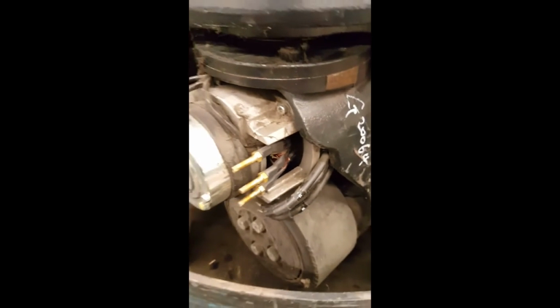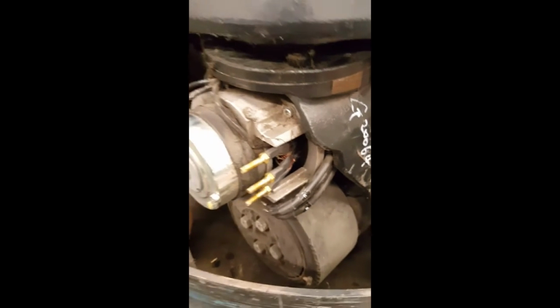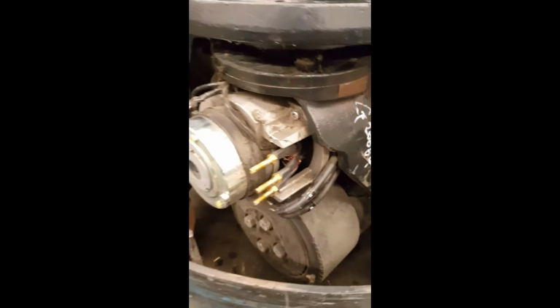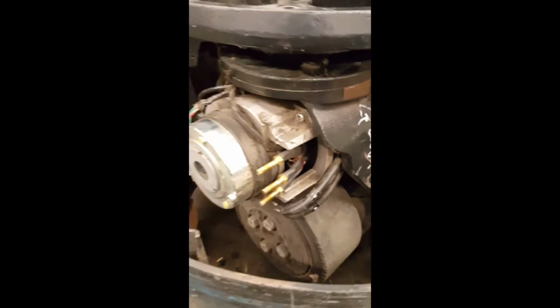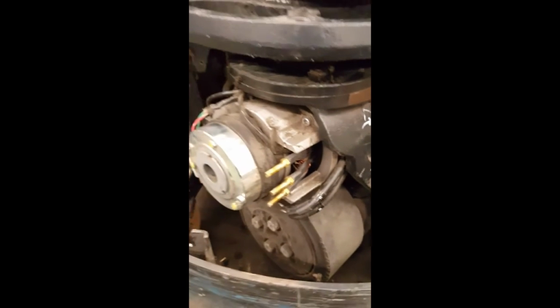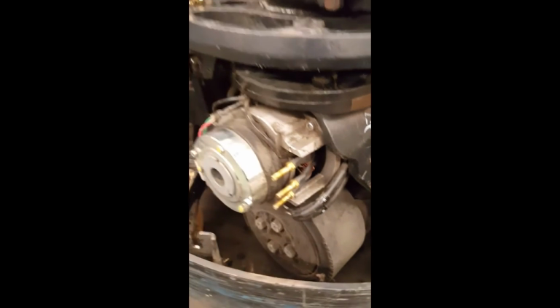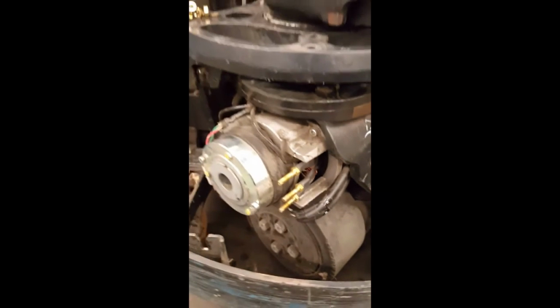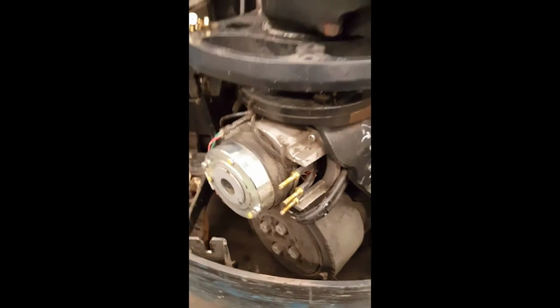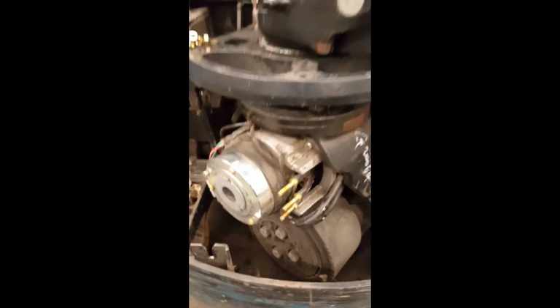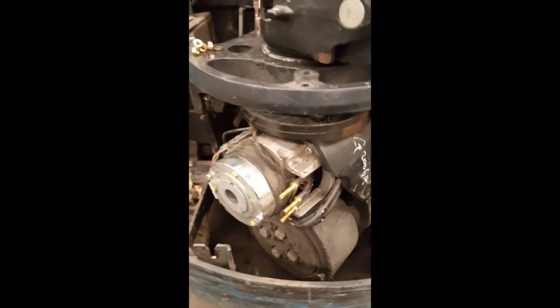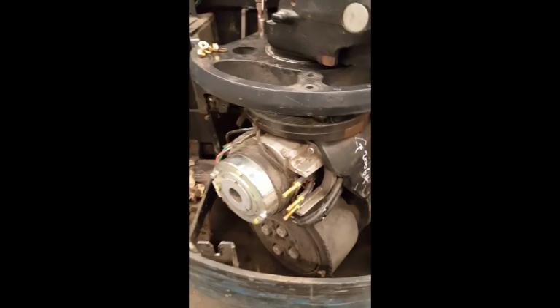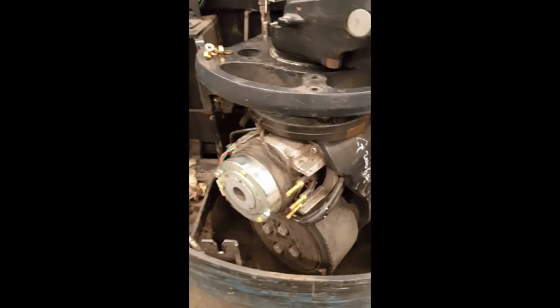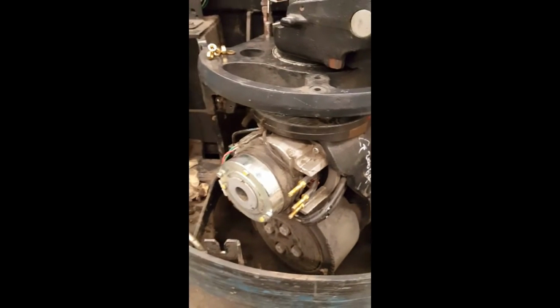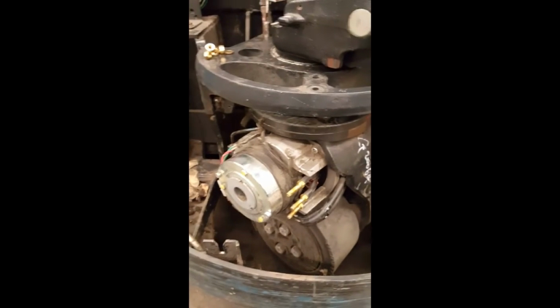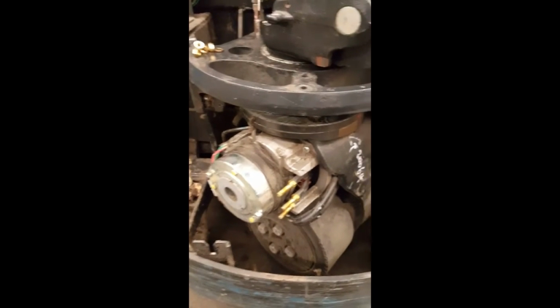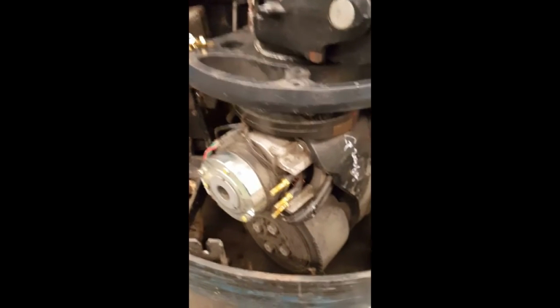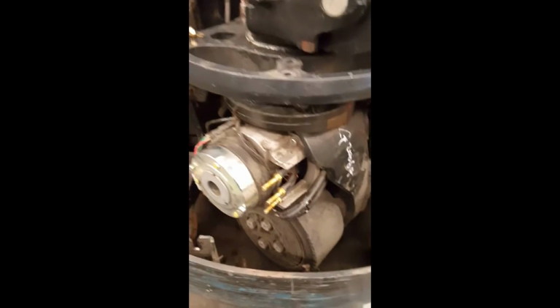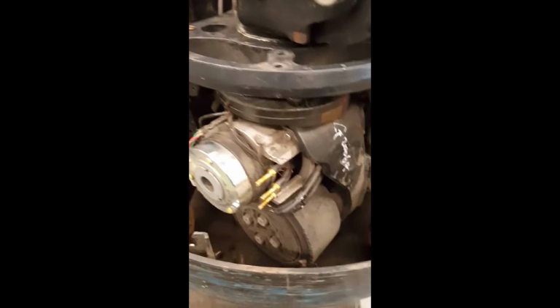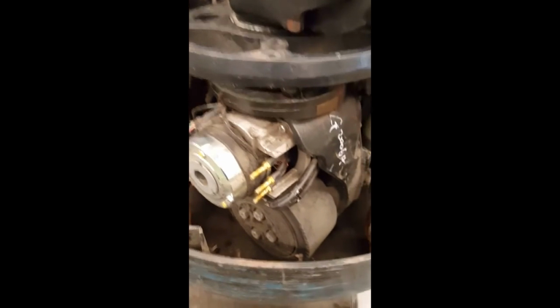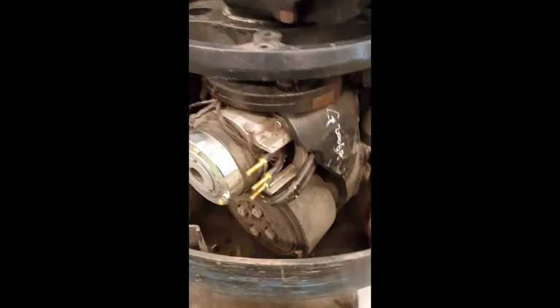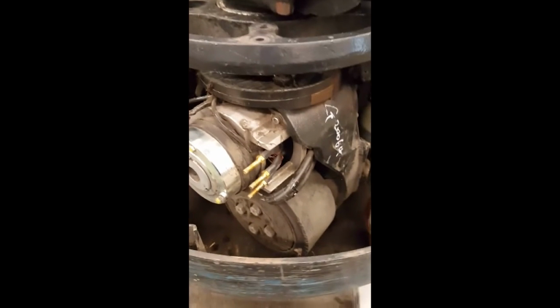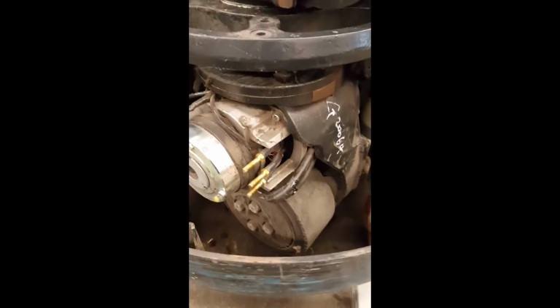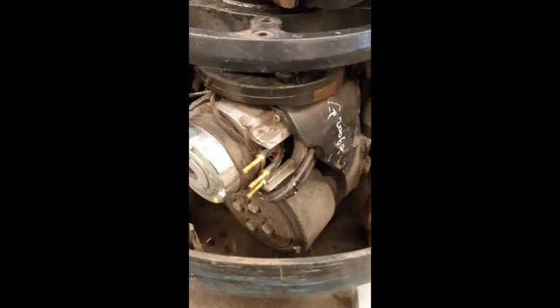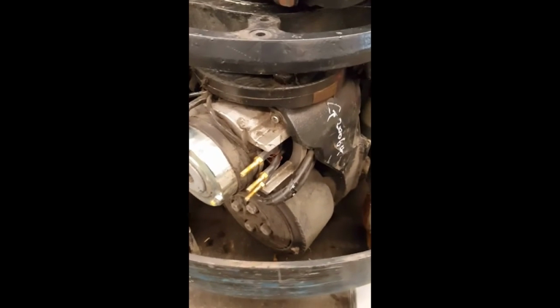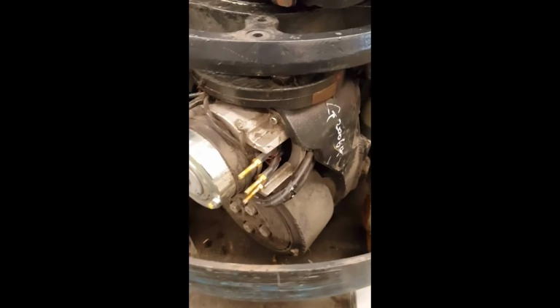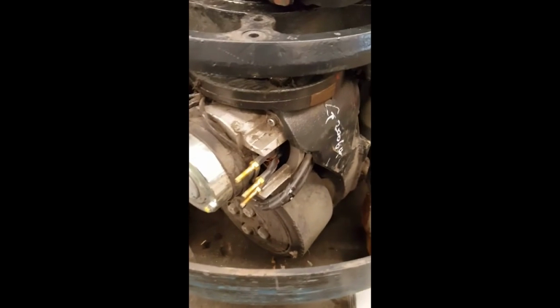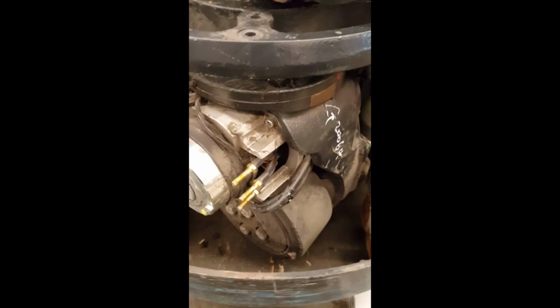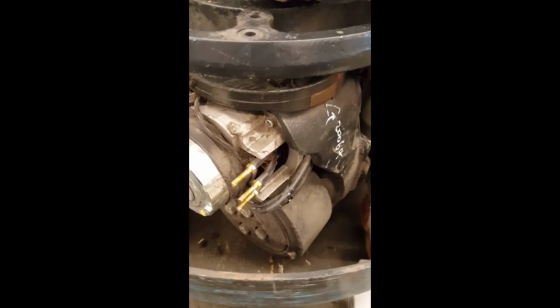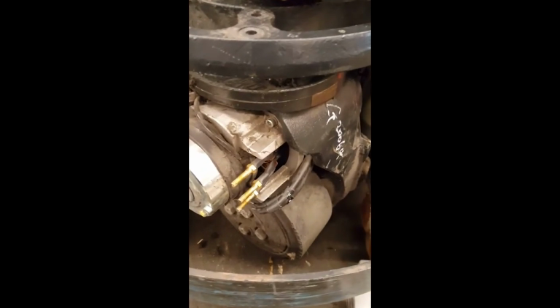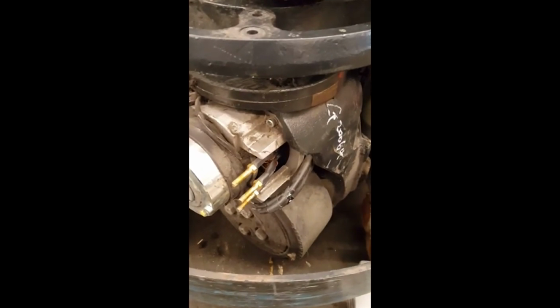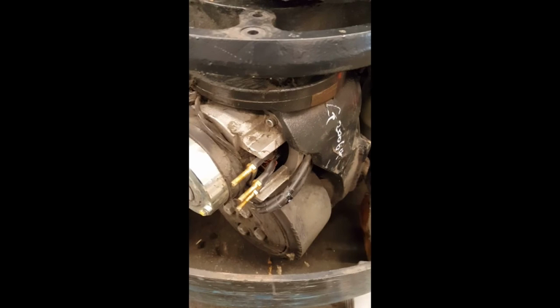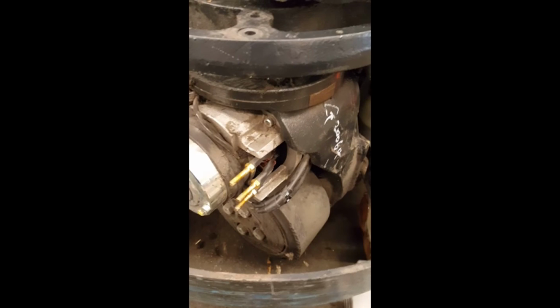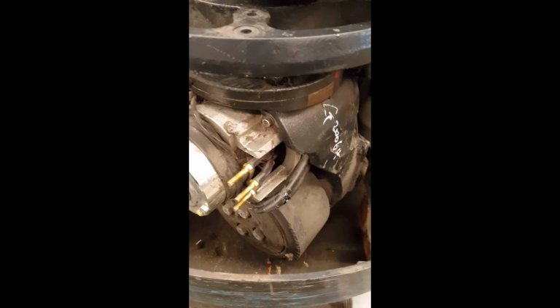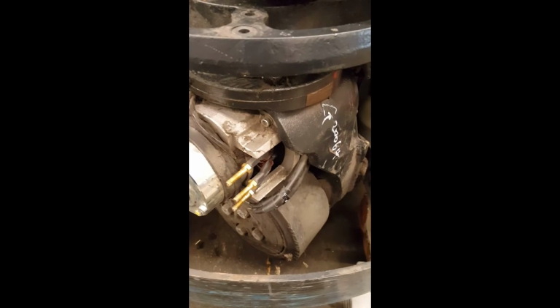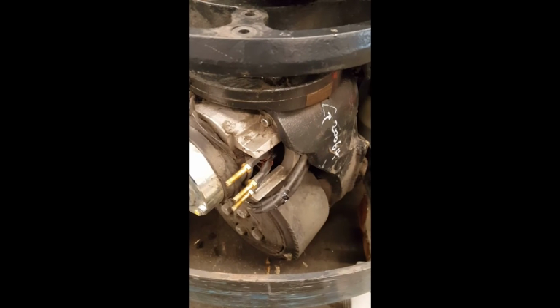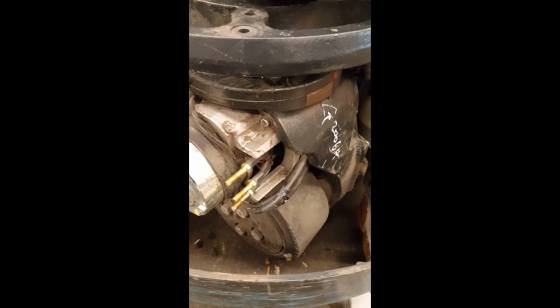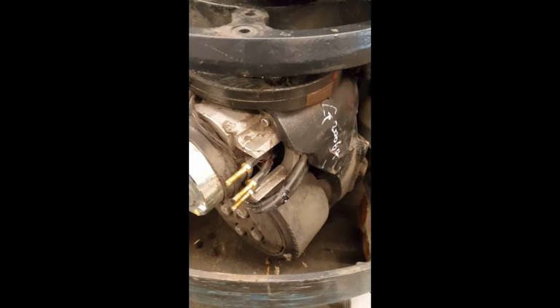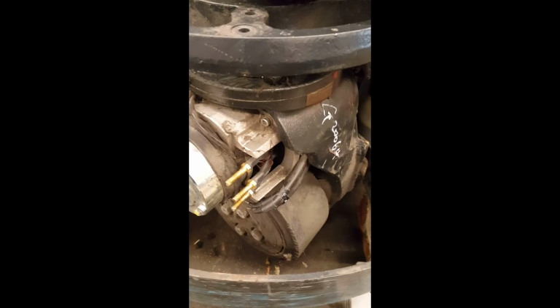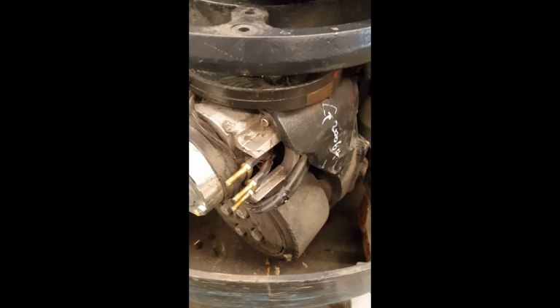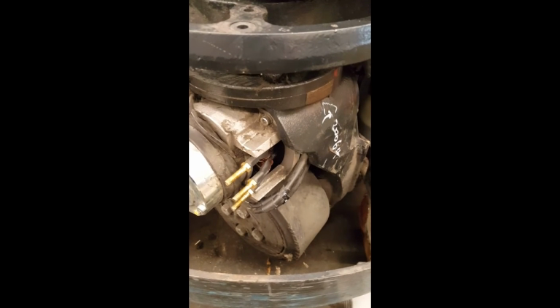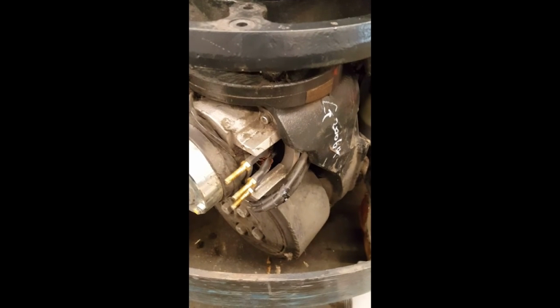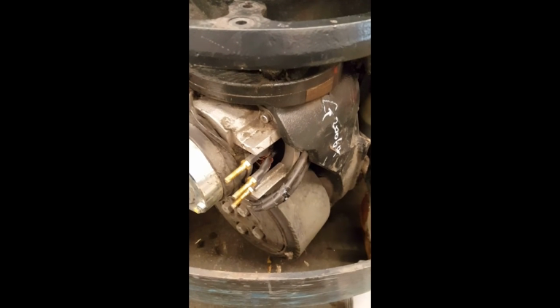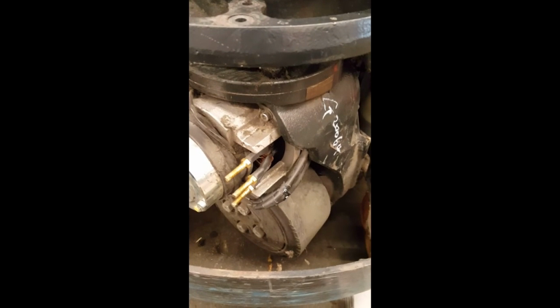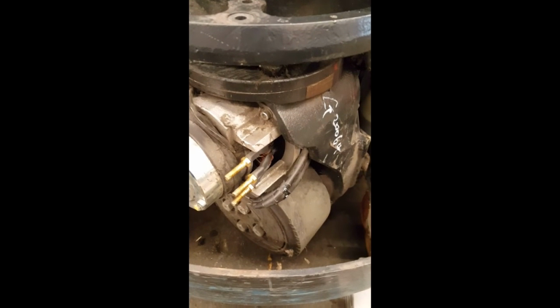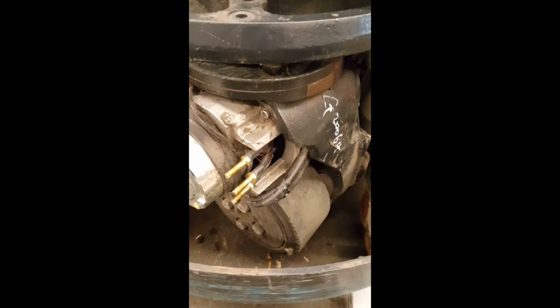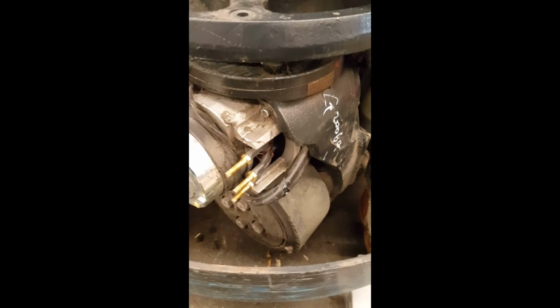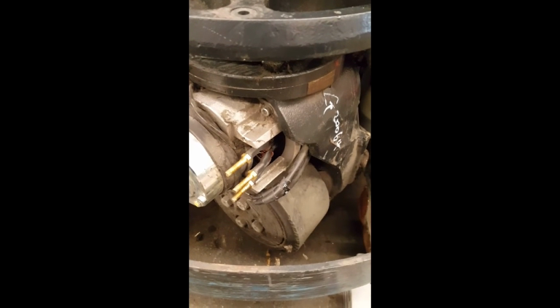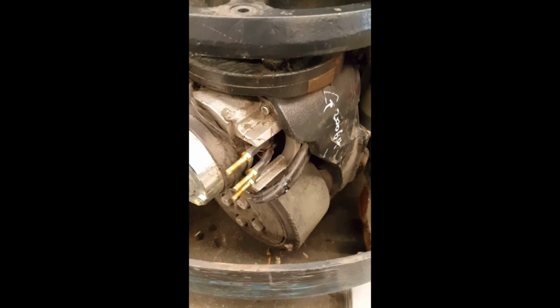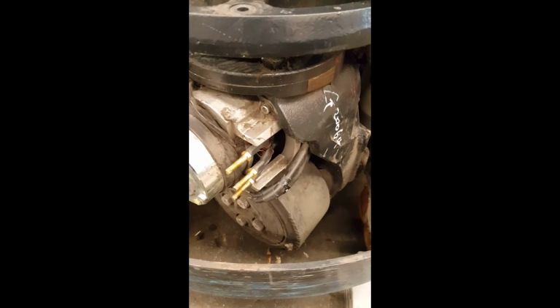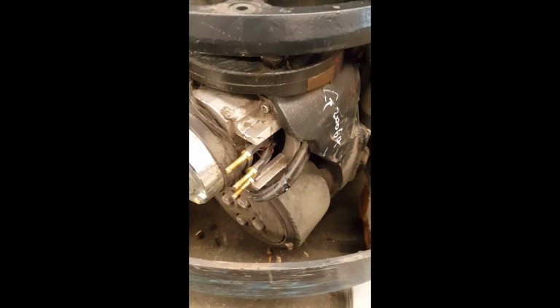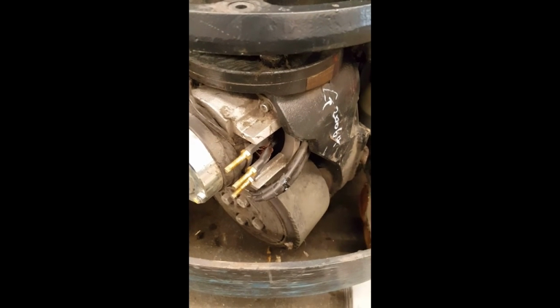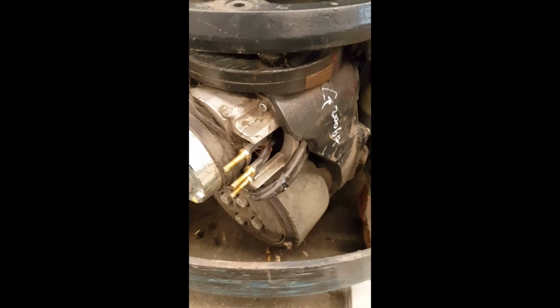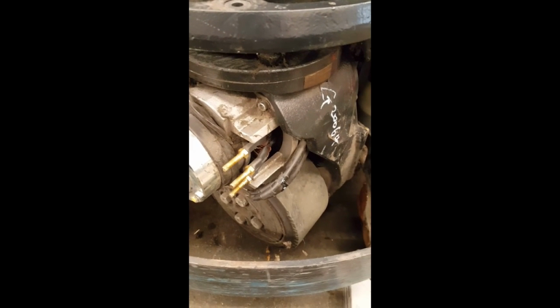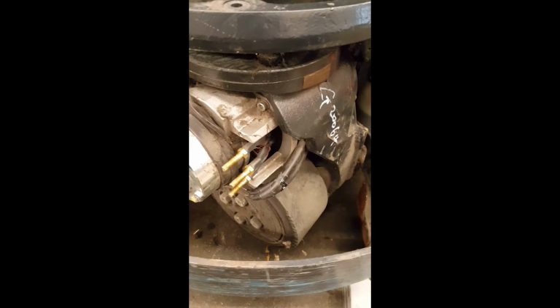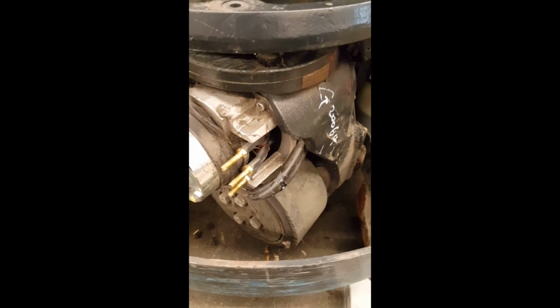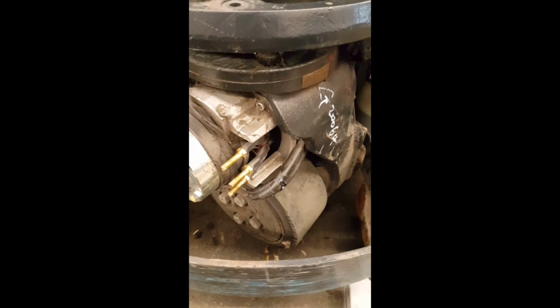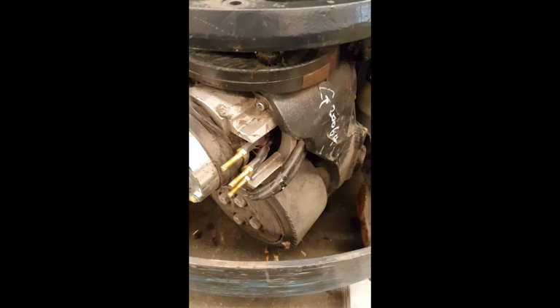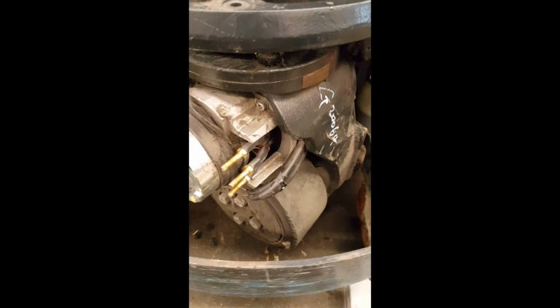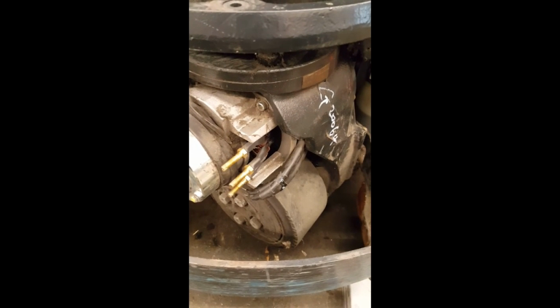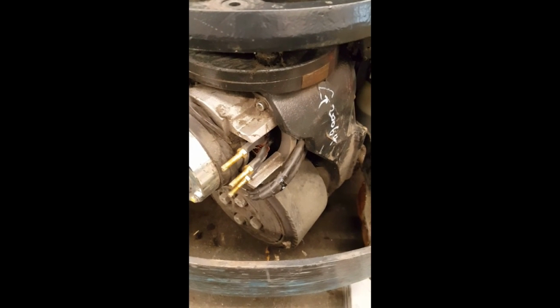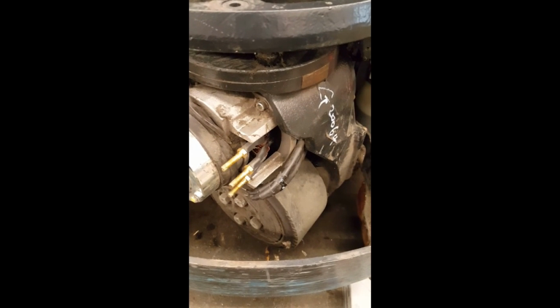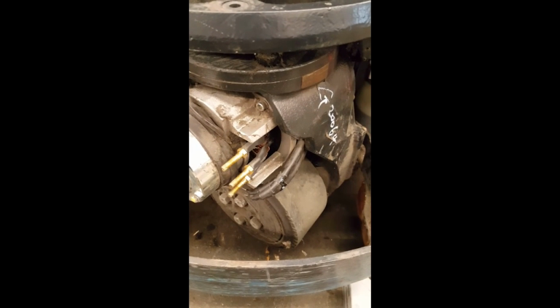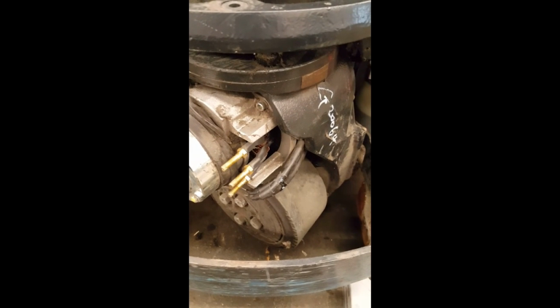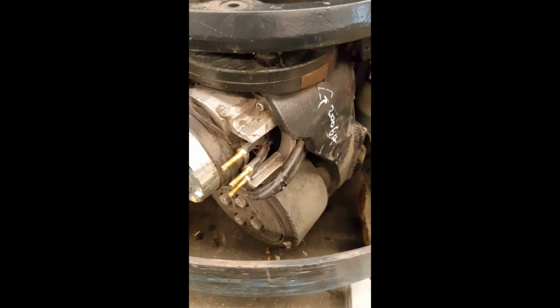That's how you troubleshoot a bad drive motor. Thank you for watching. Ciao.